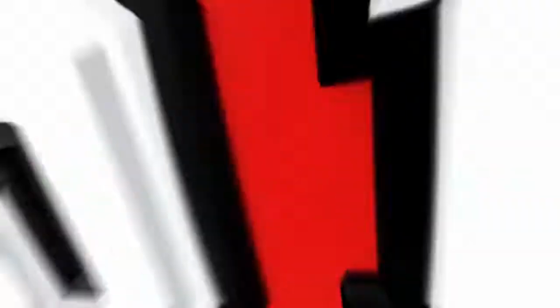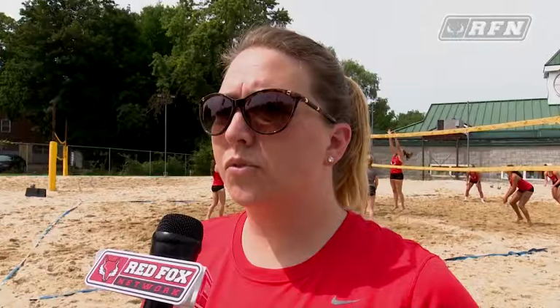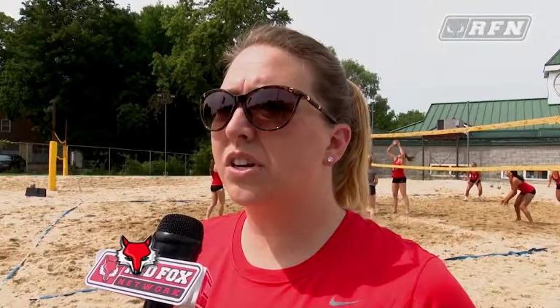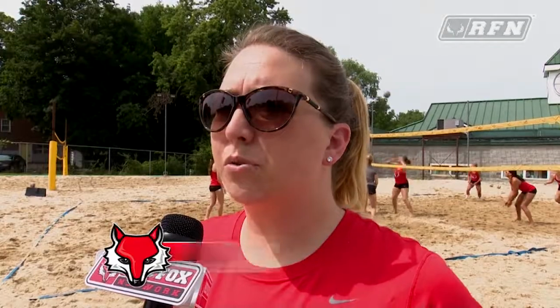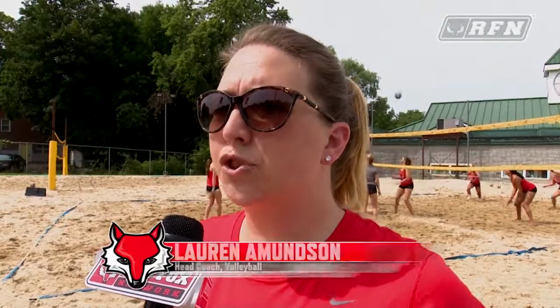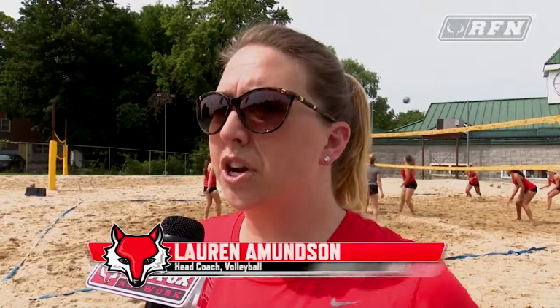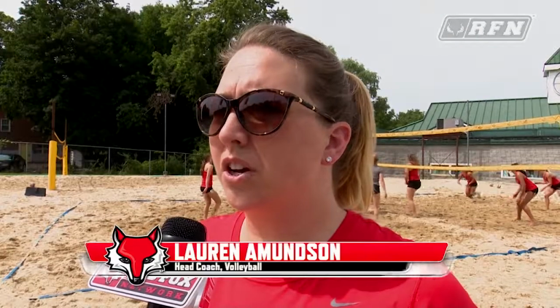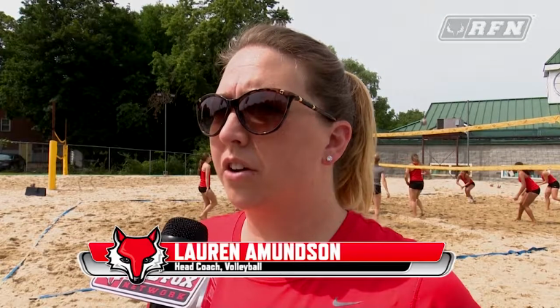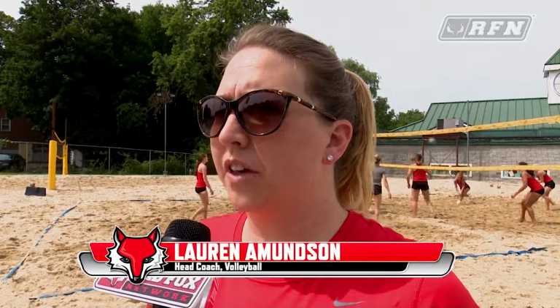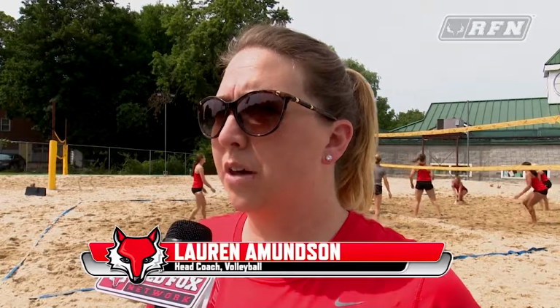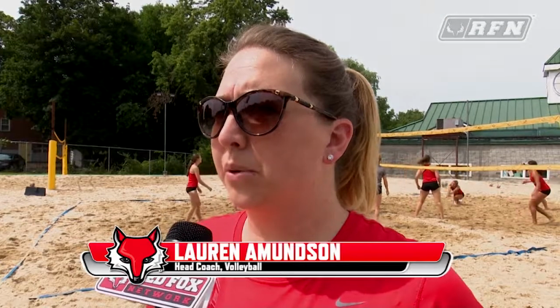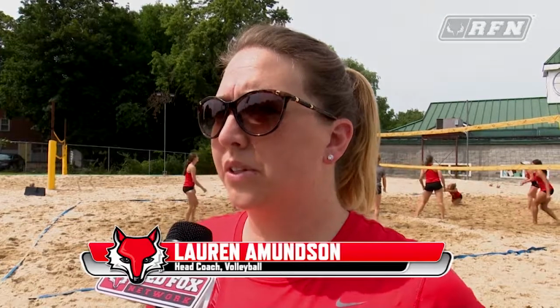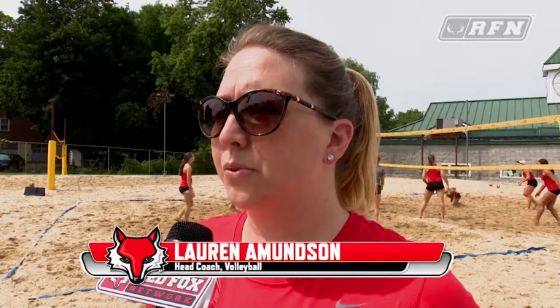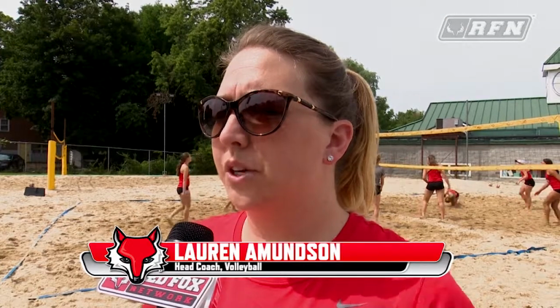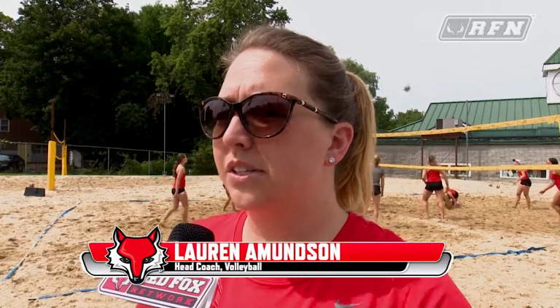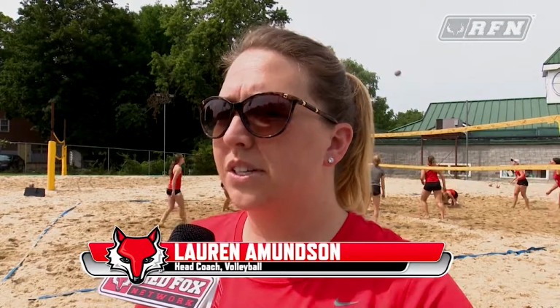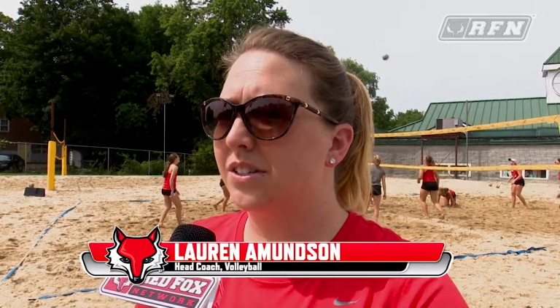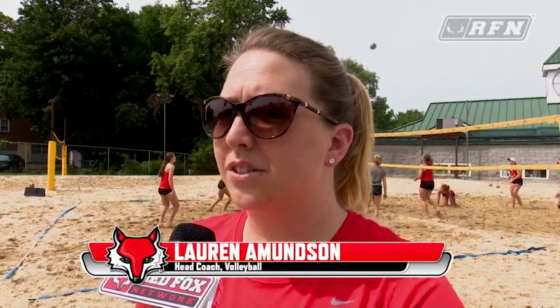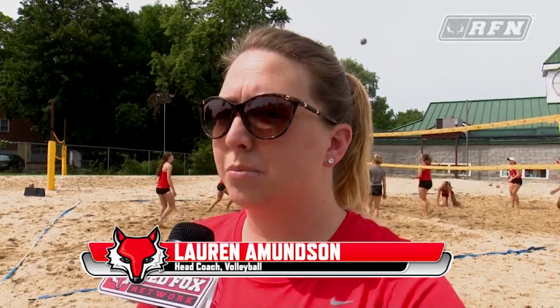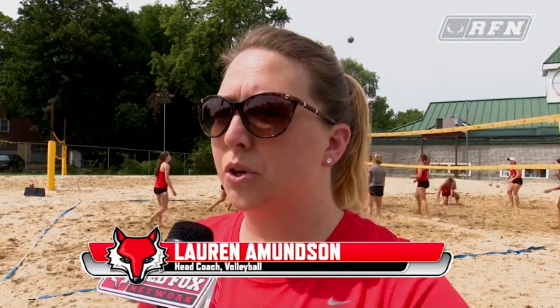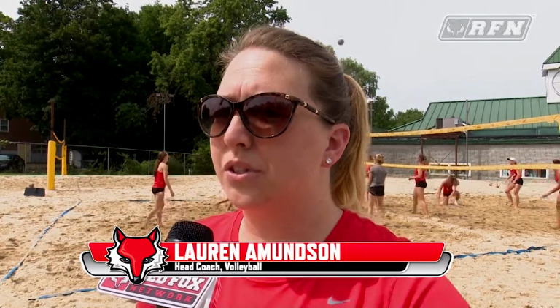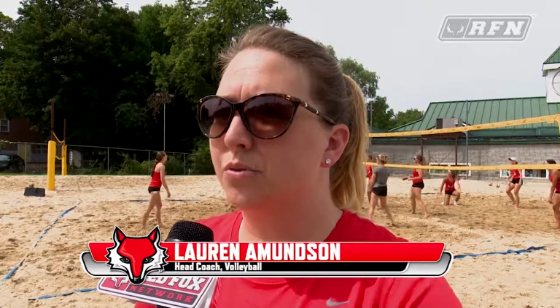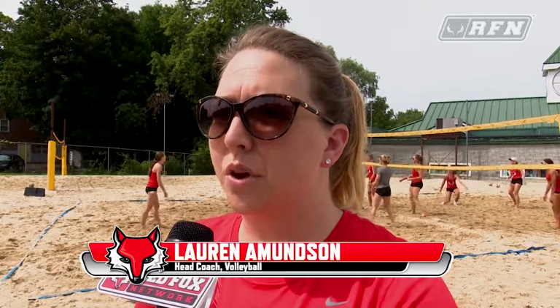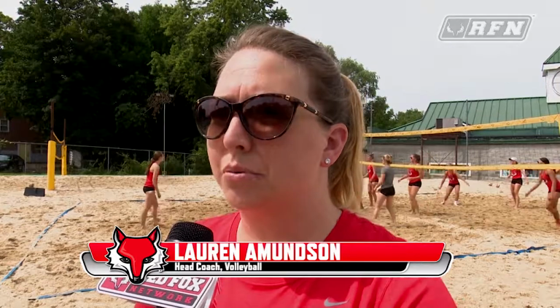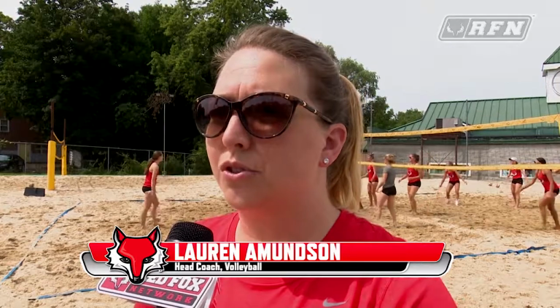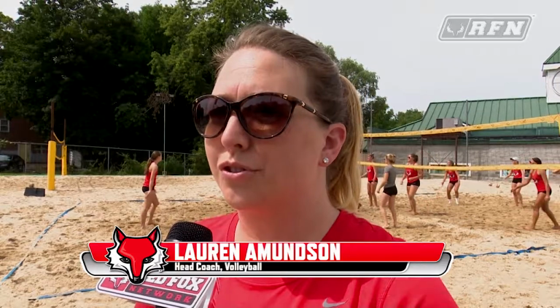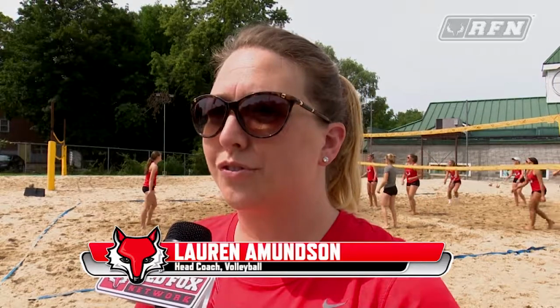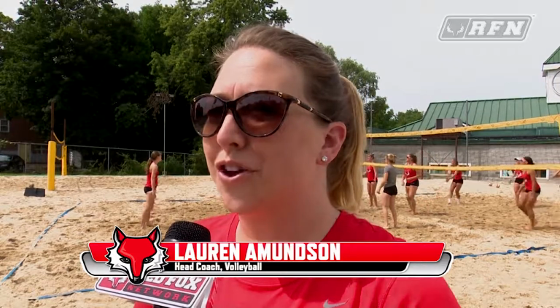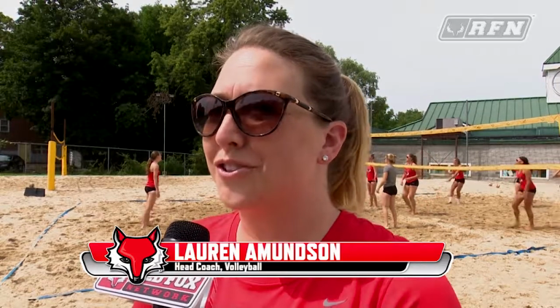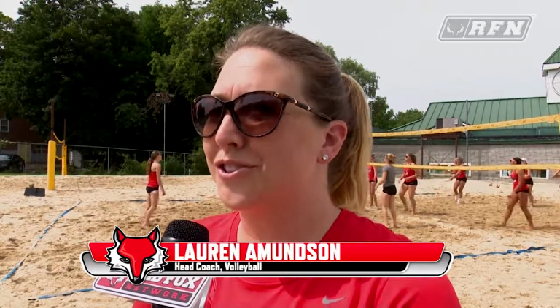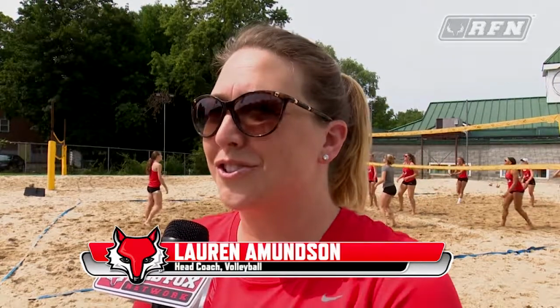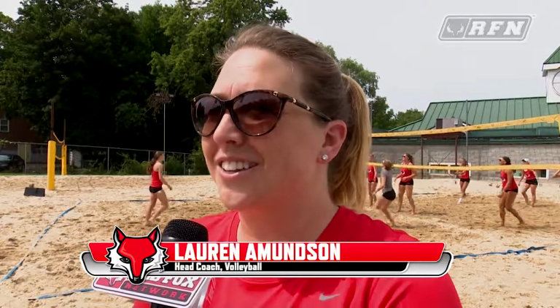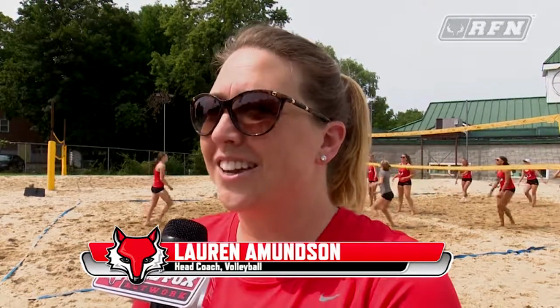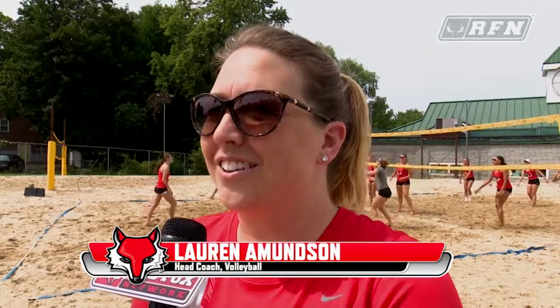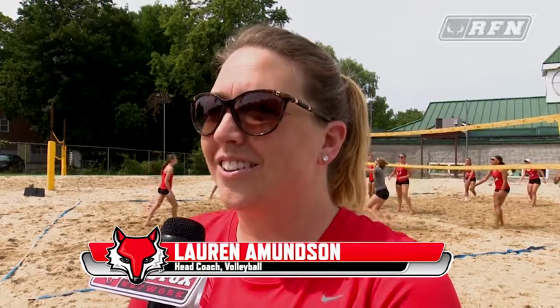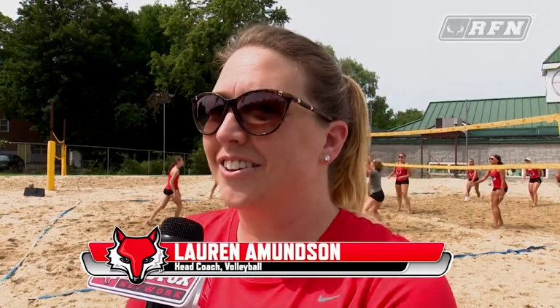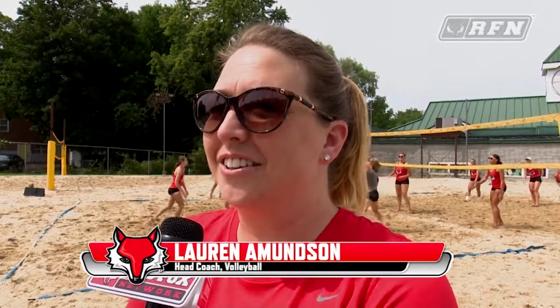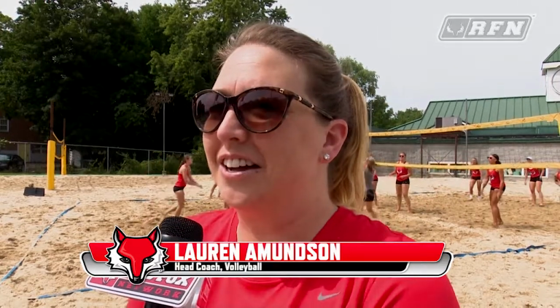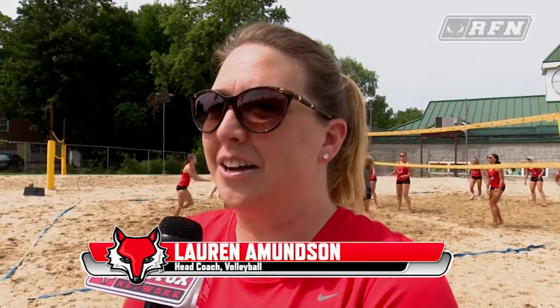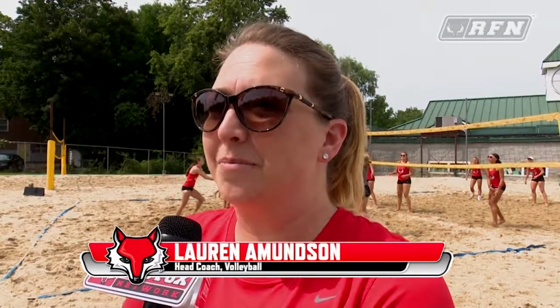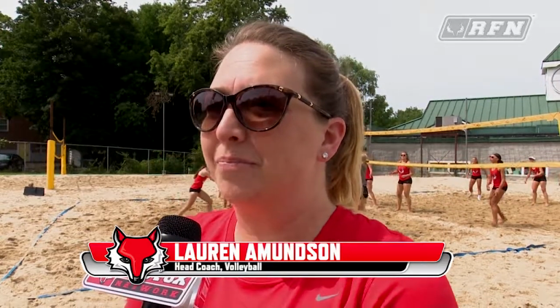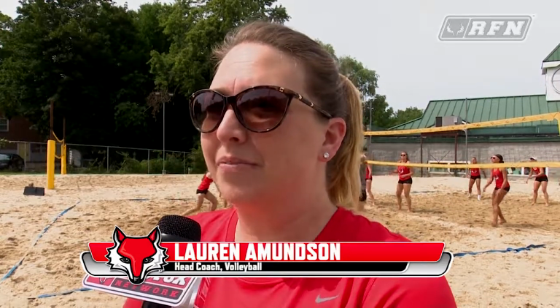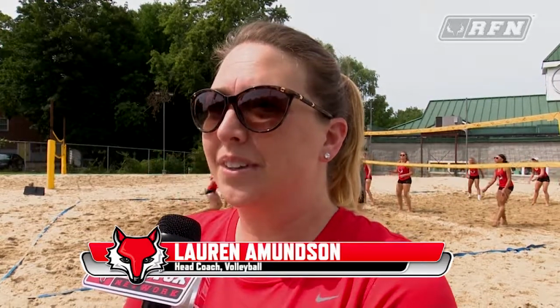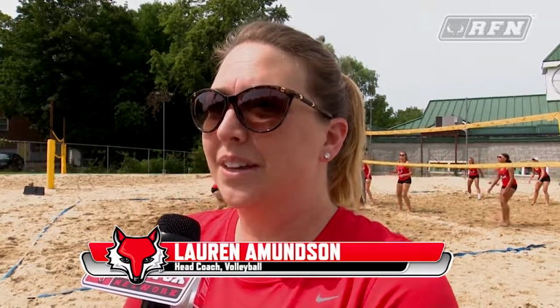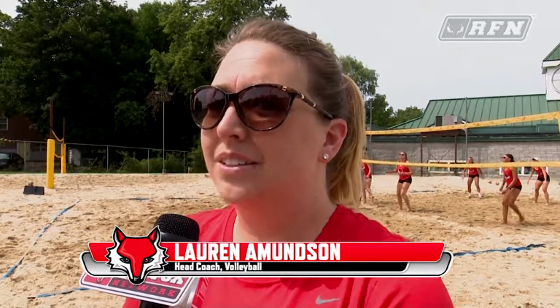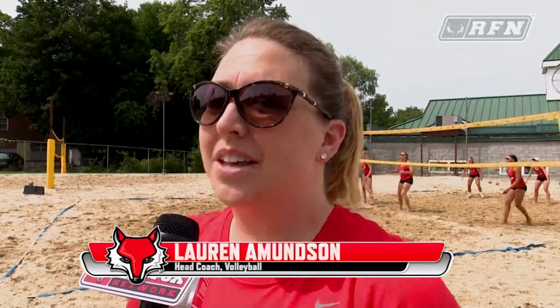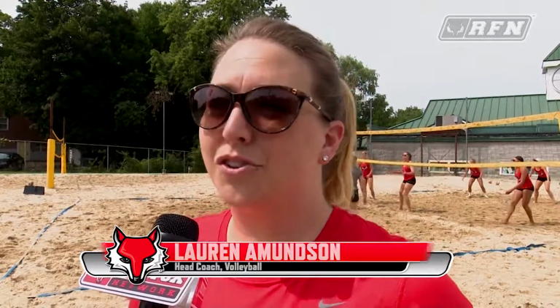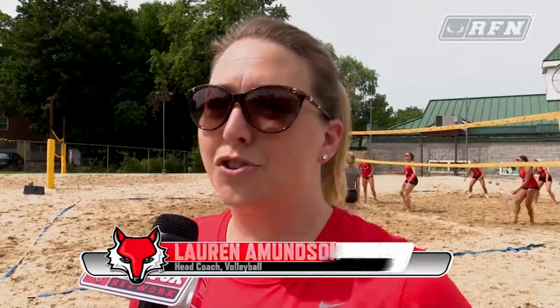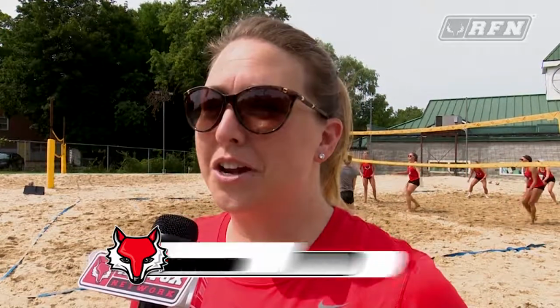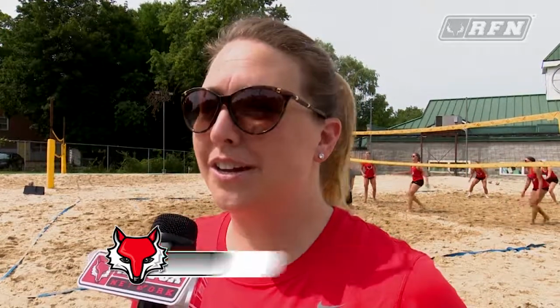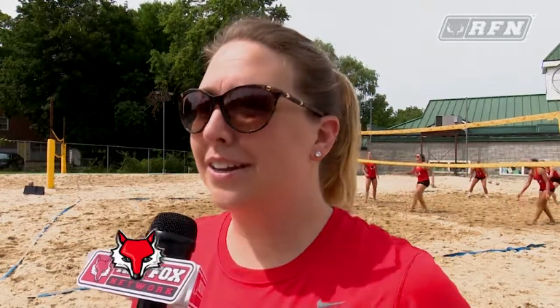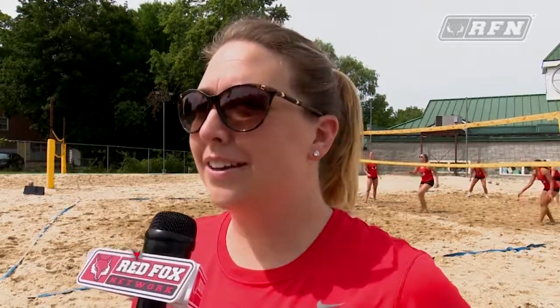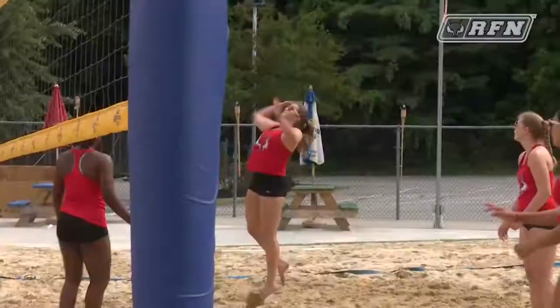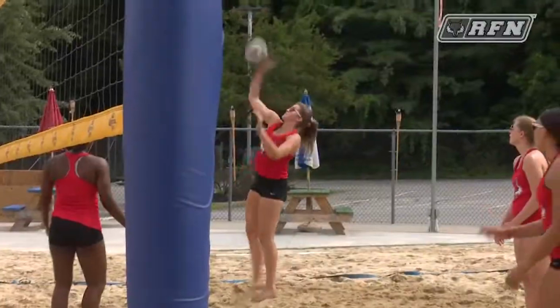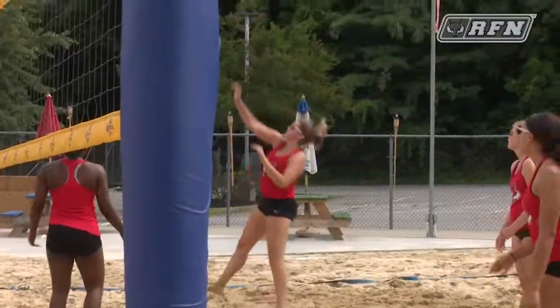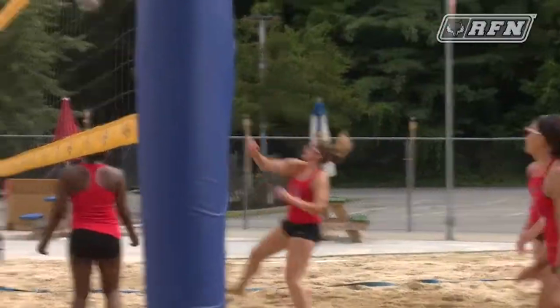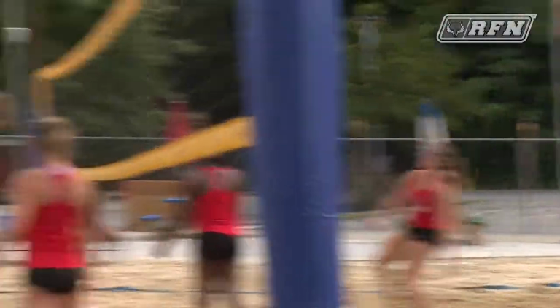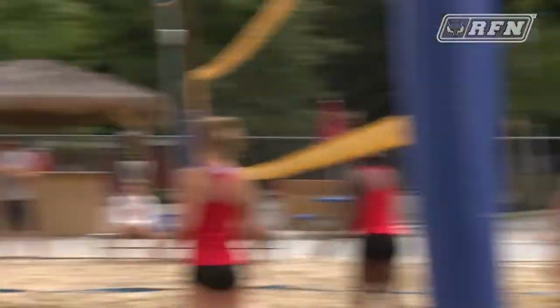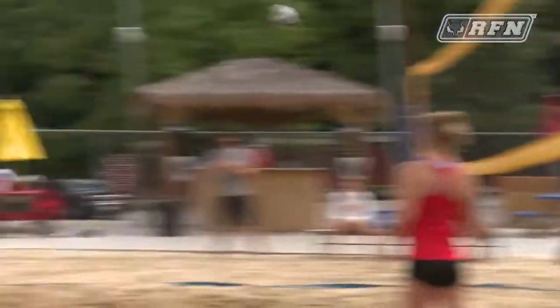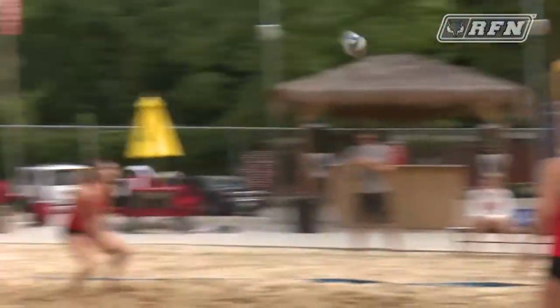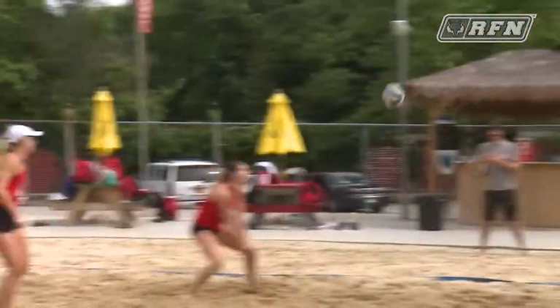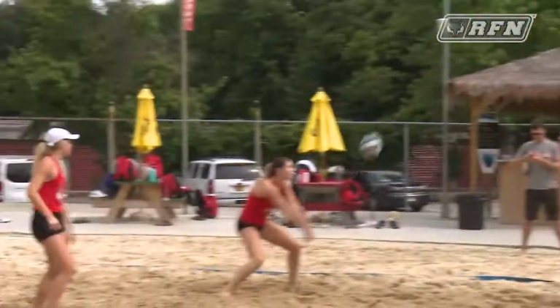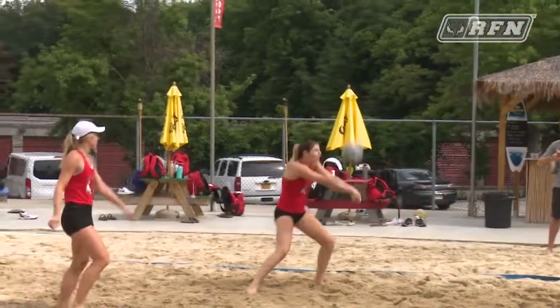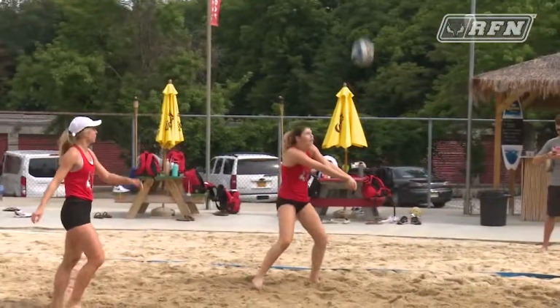Today we're training off campus. We're at DC Sports in Wappingers Falls just to get a little sand training in, have some fun, get out of the gym.